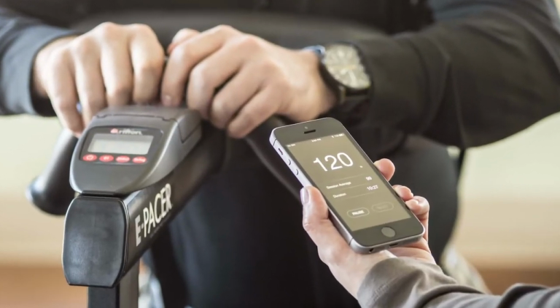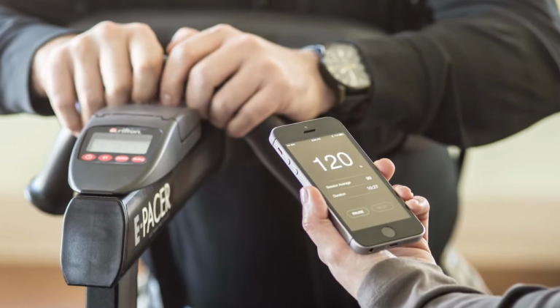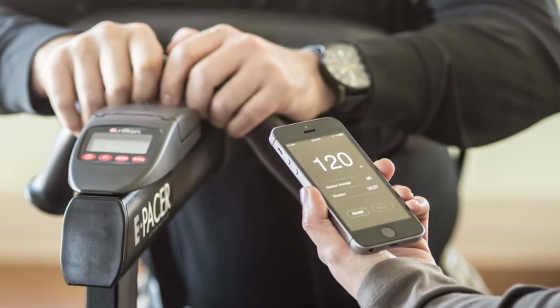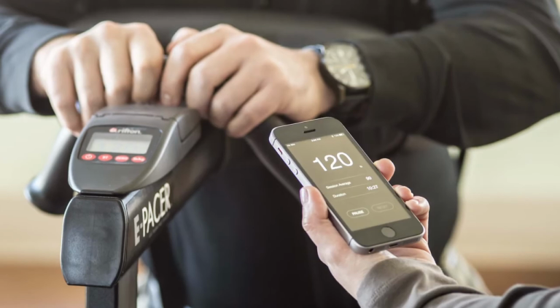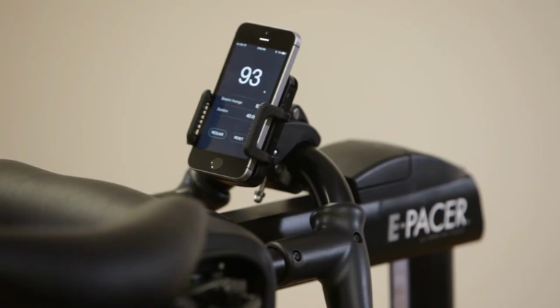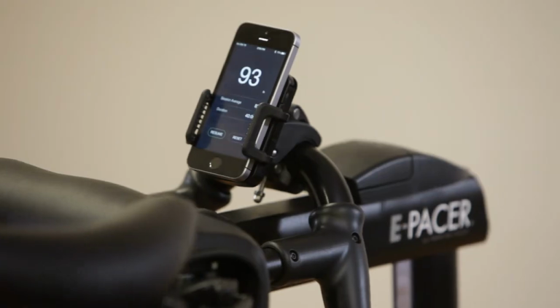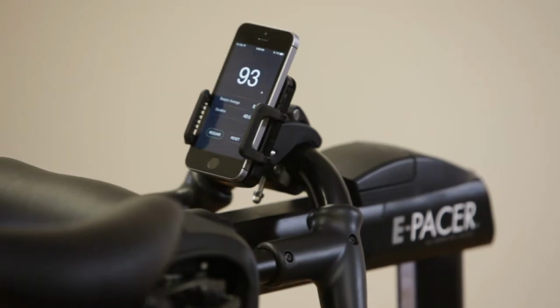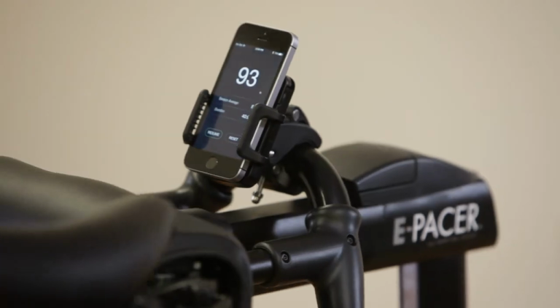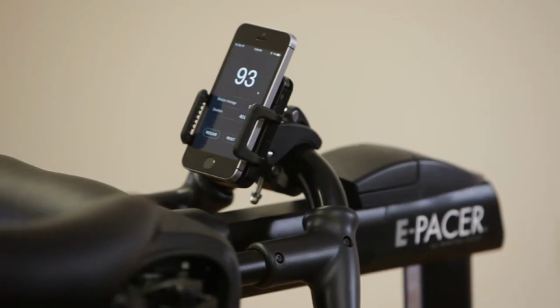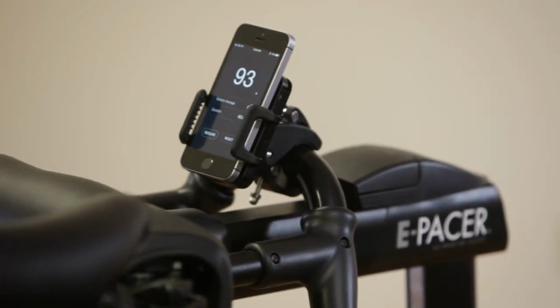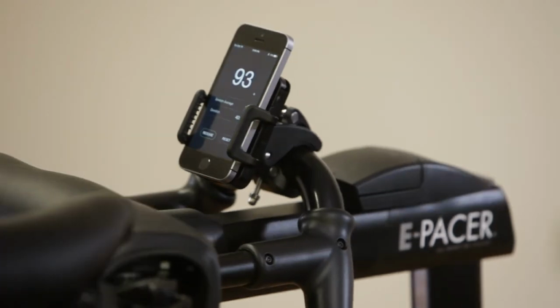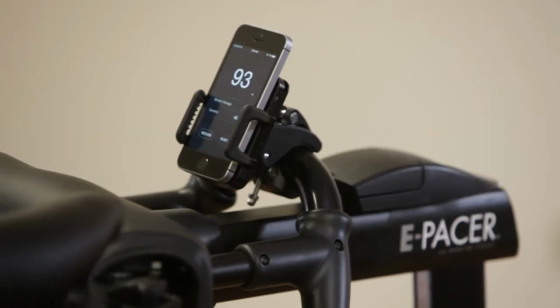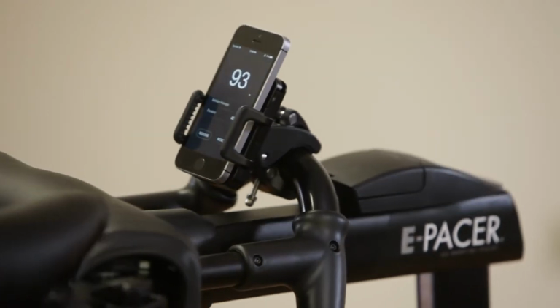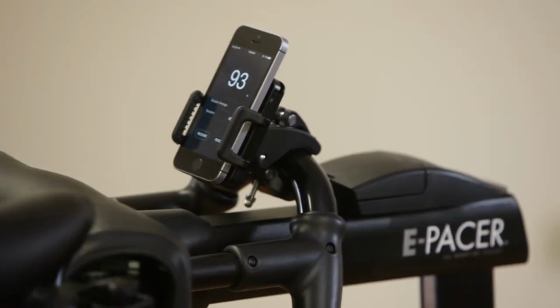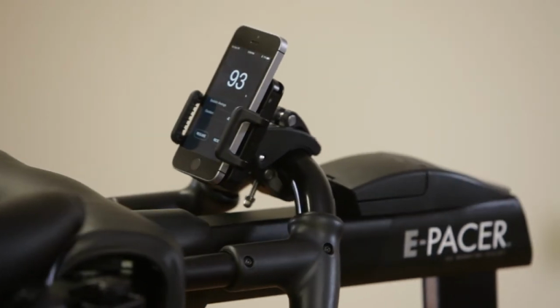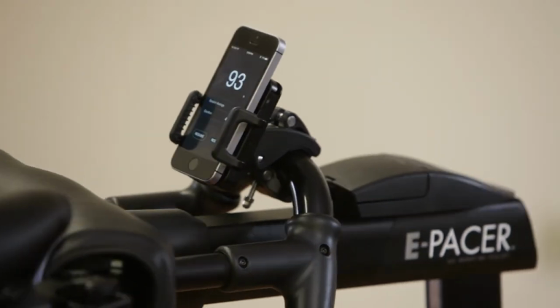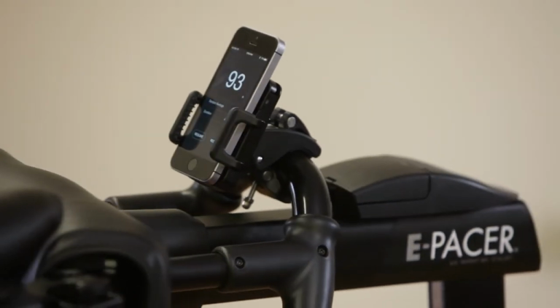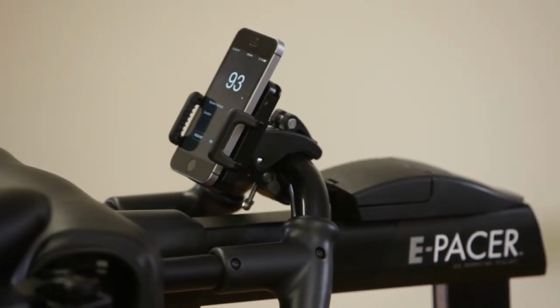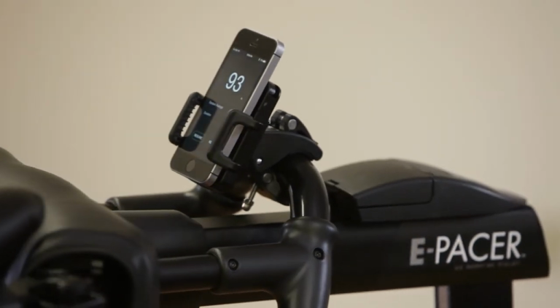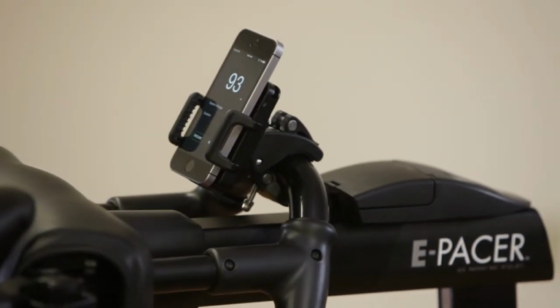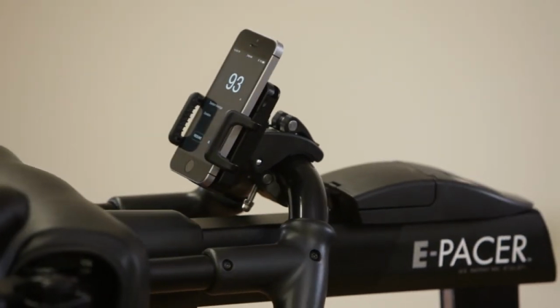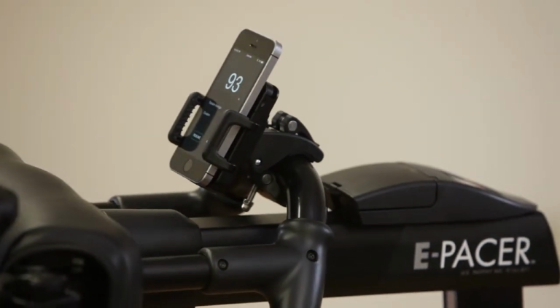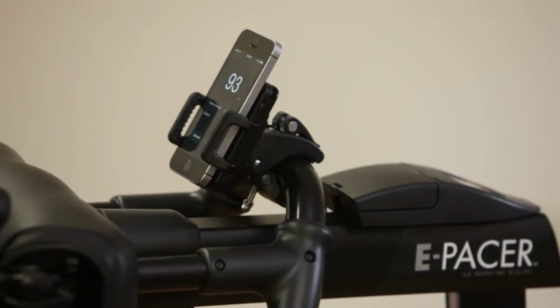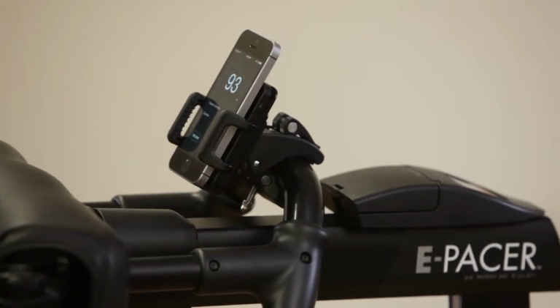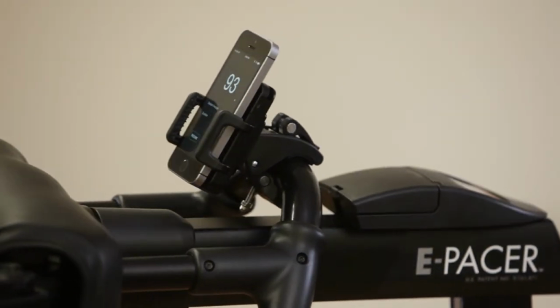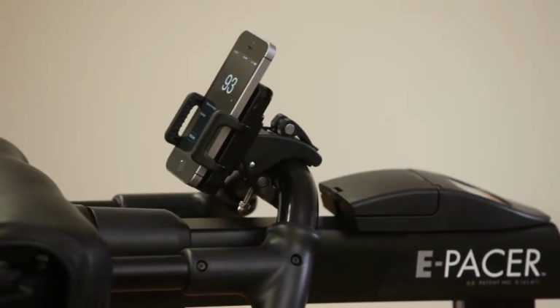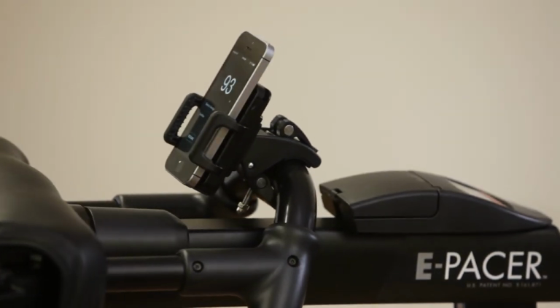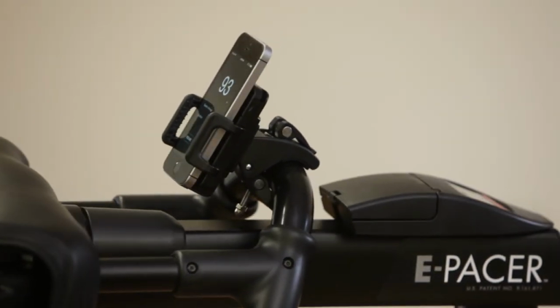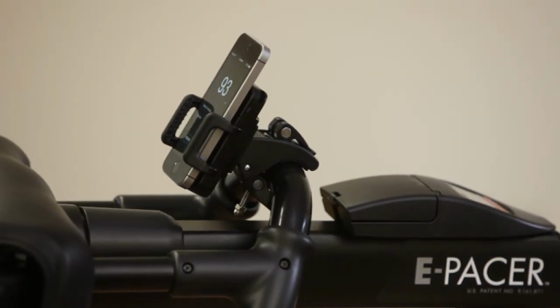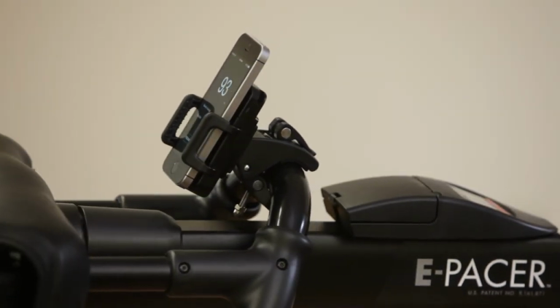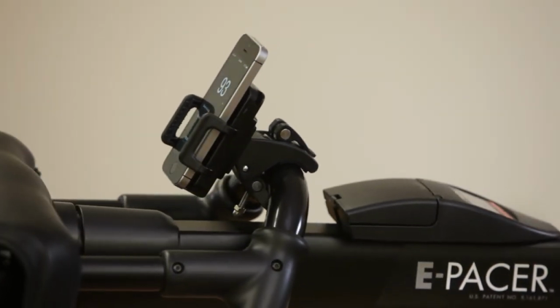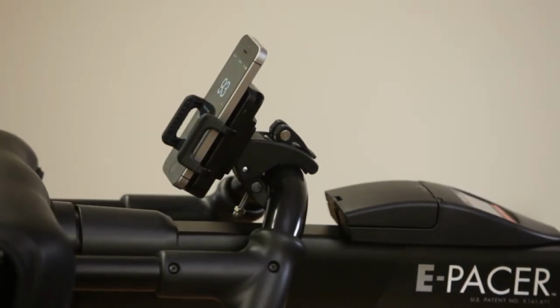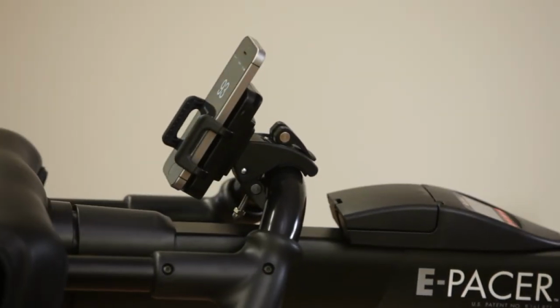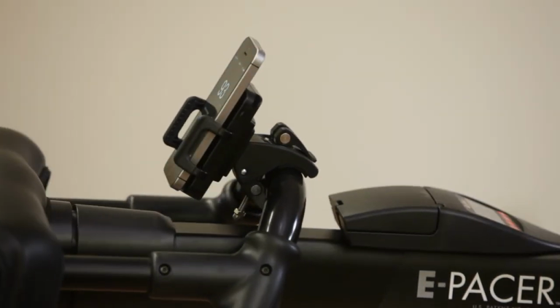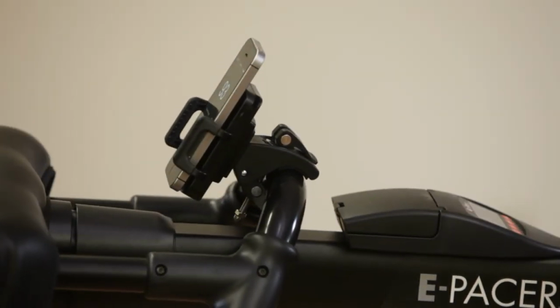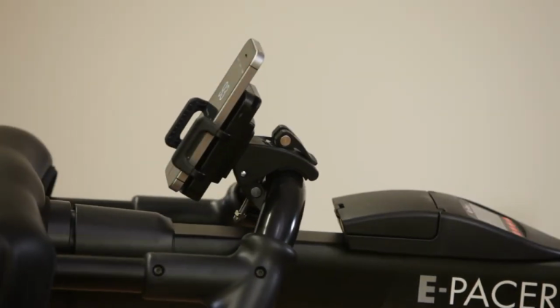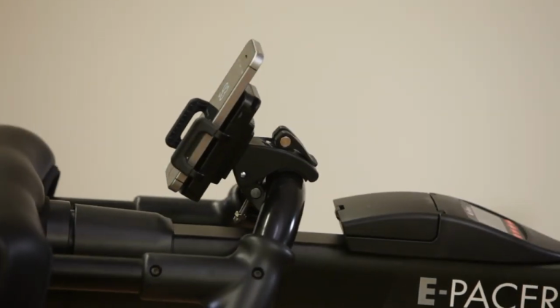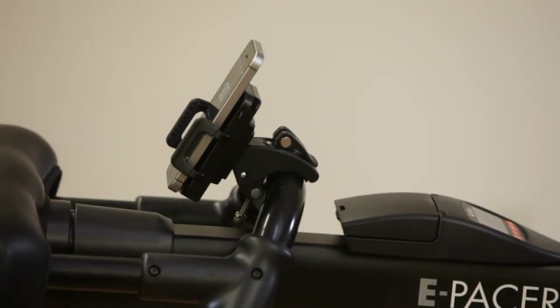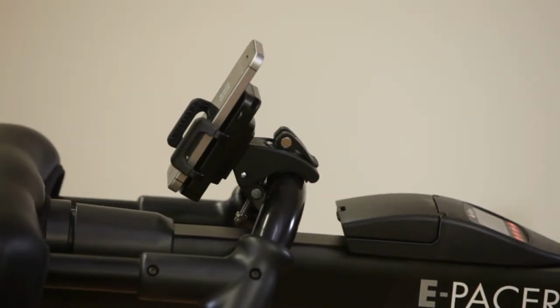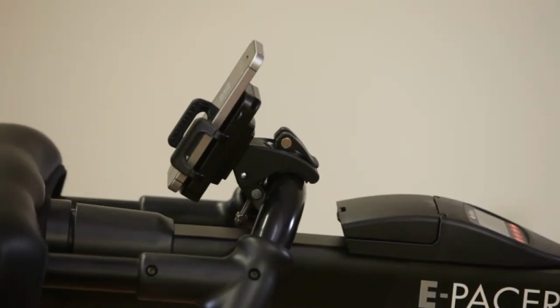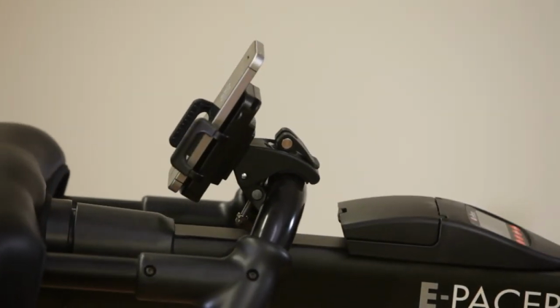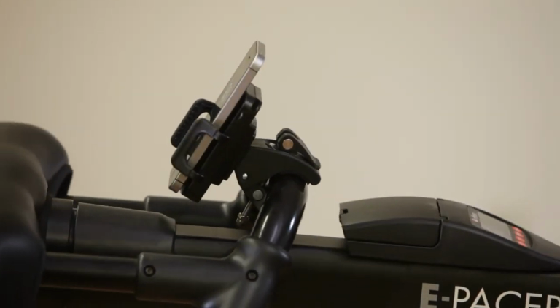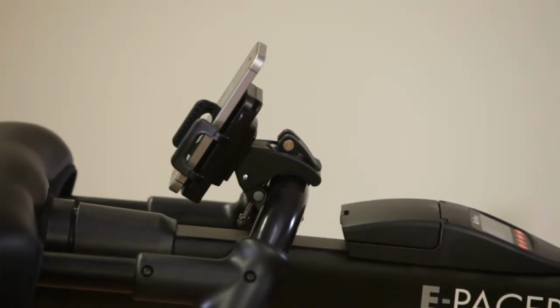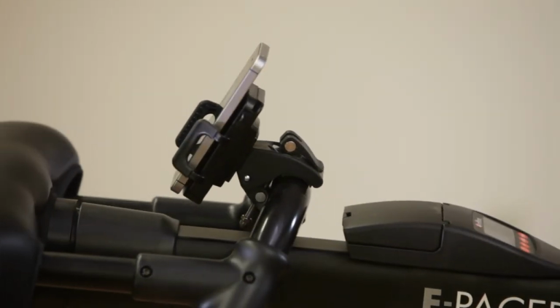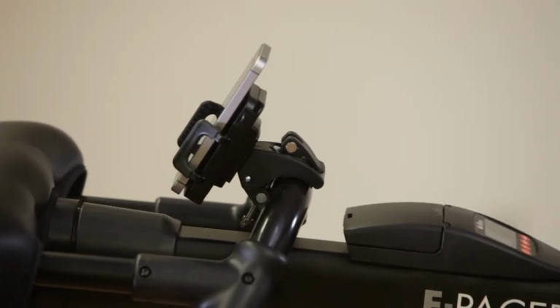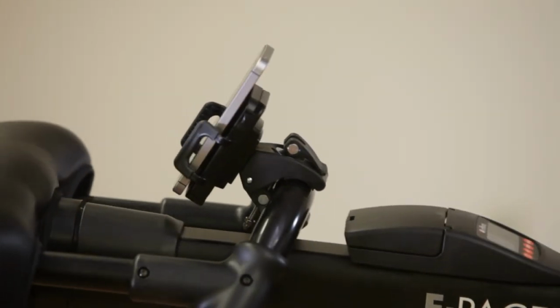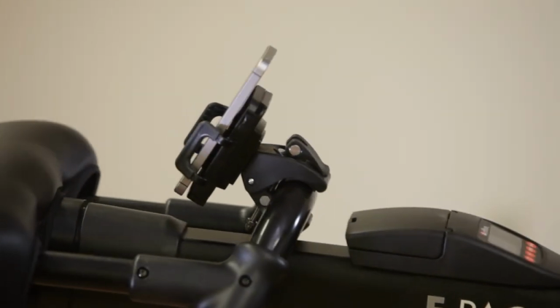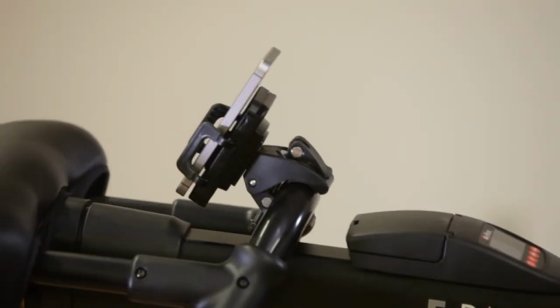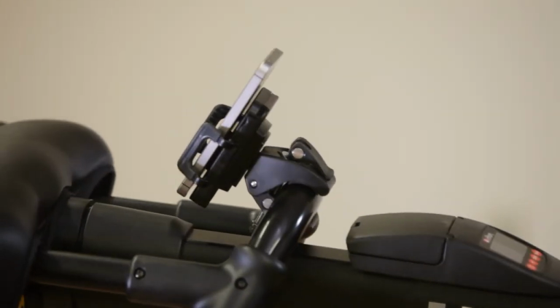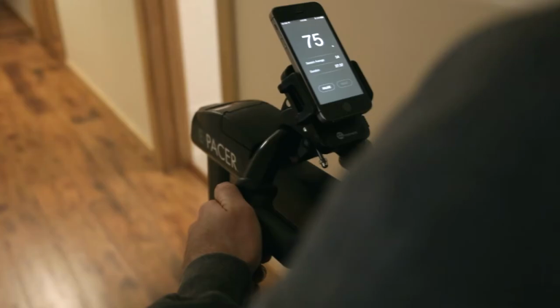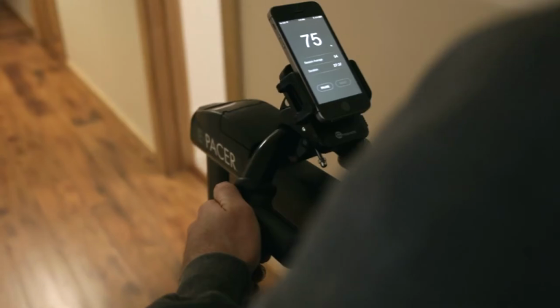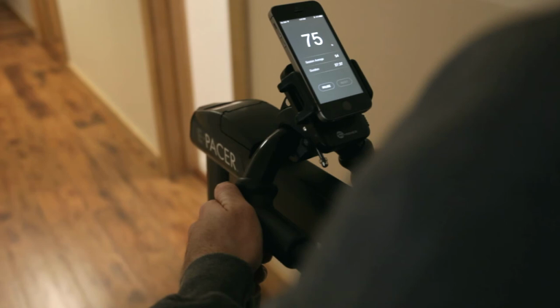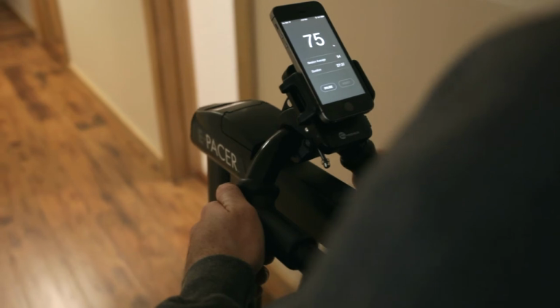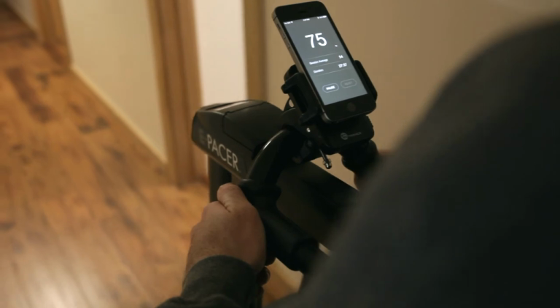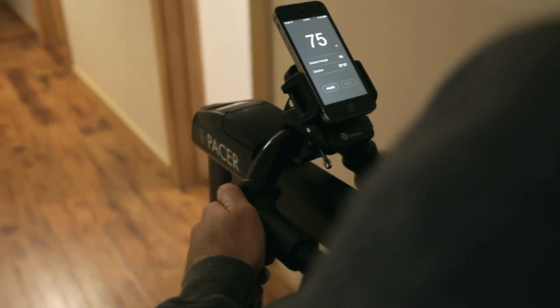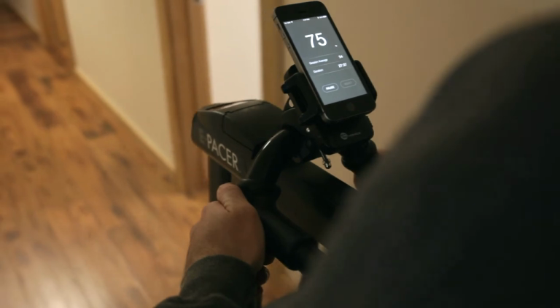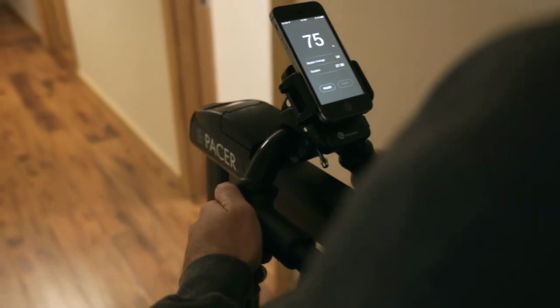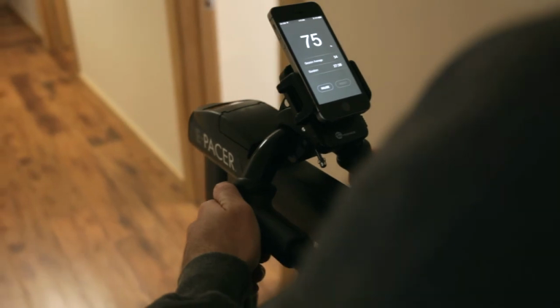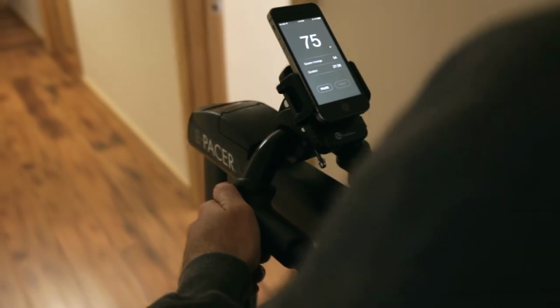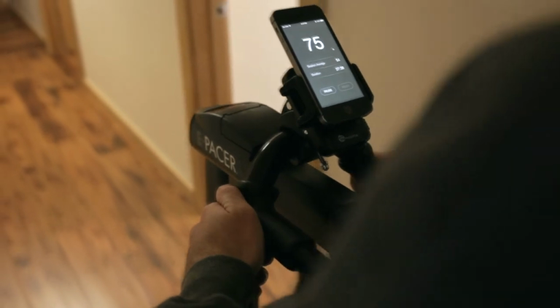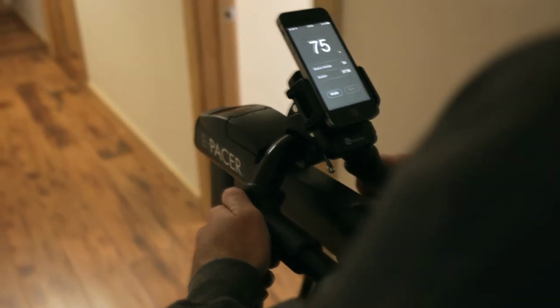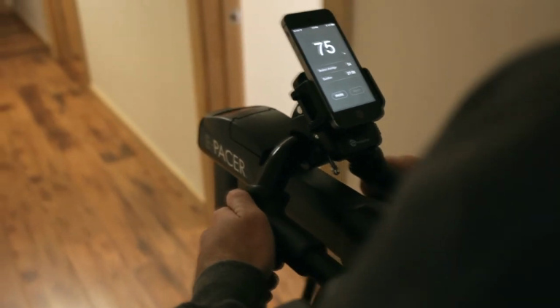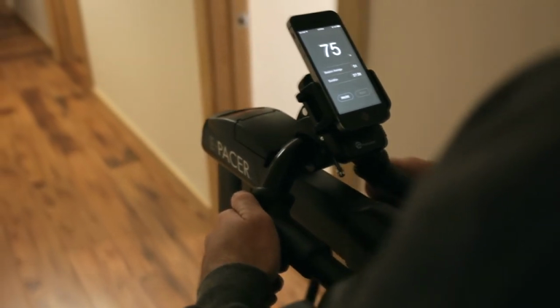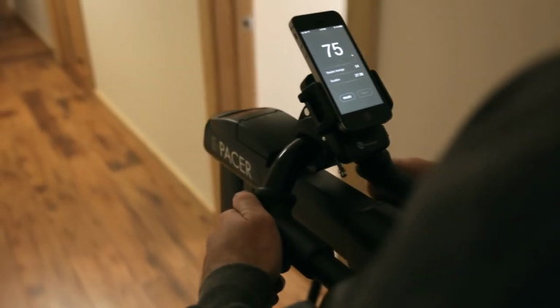A phone can be mounted on the tram or ePacer with a bicycle phone mount, making the scale visible to the client.